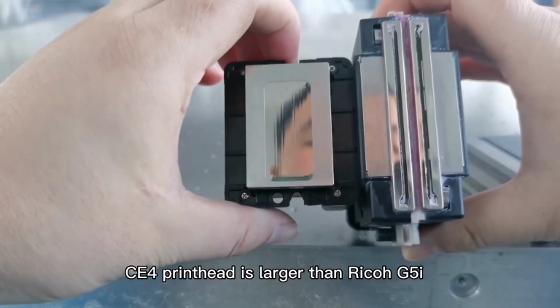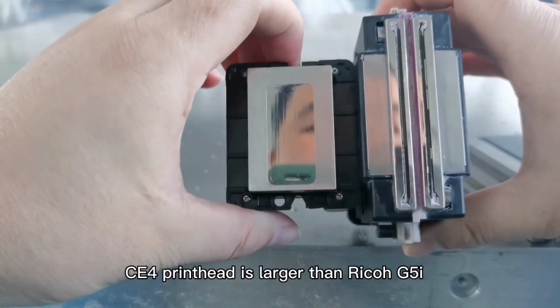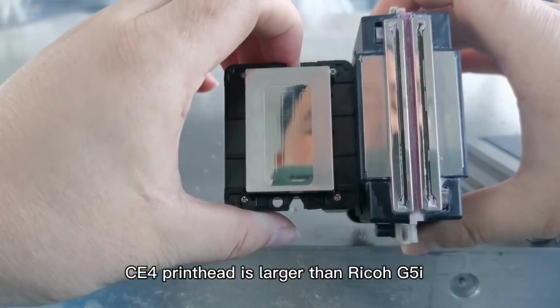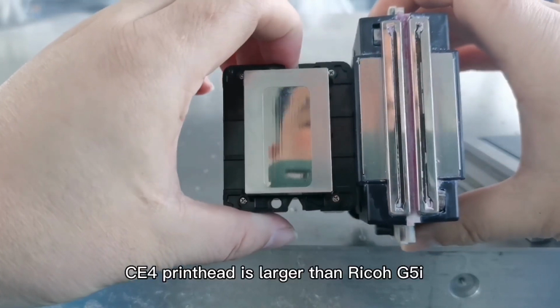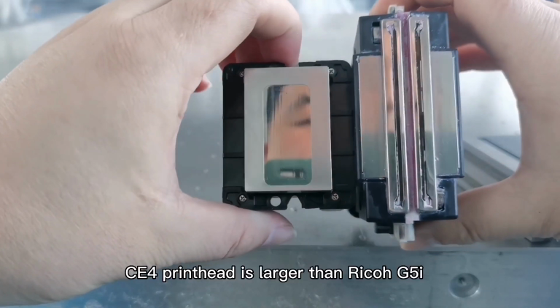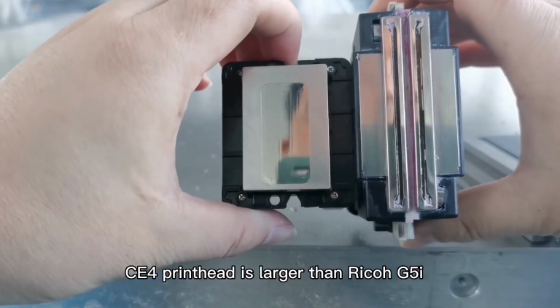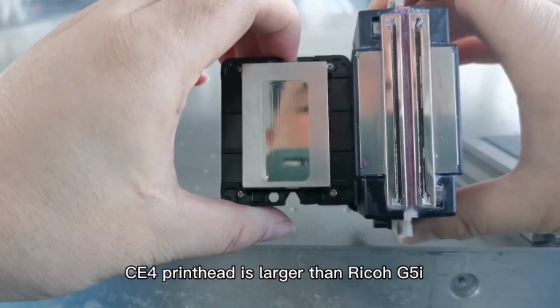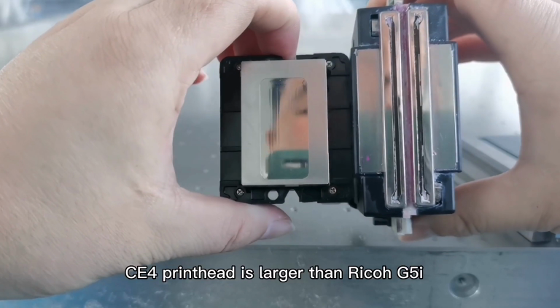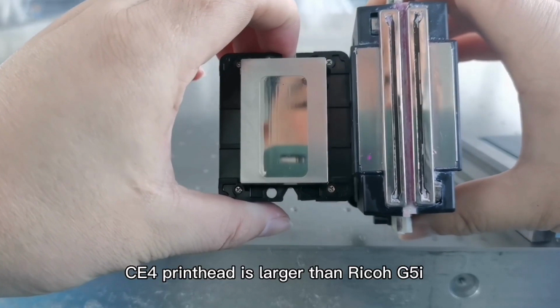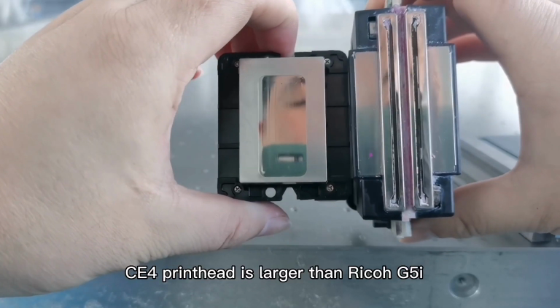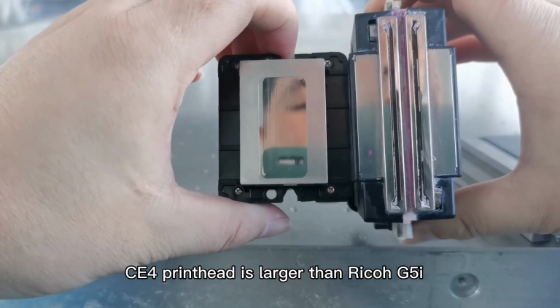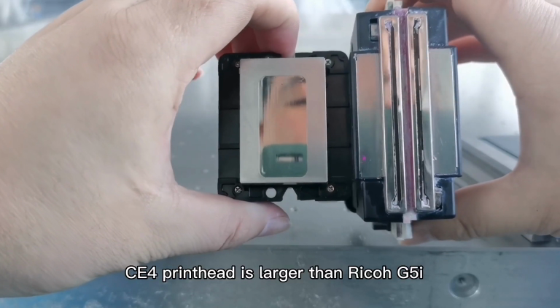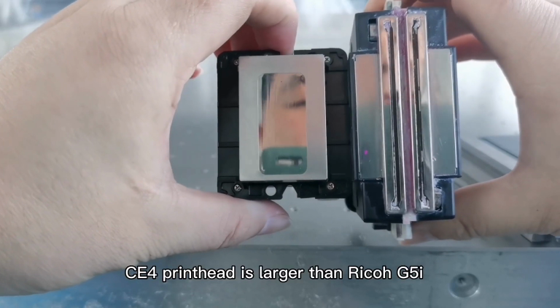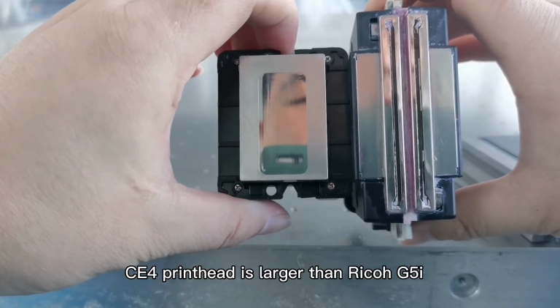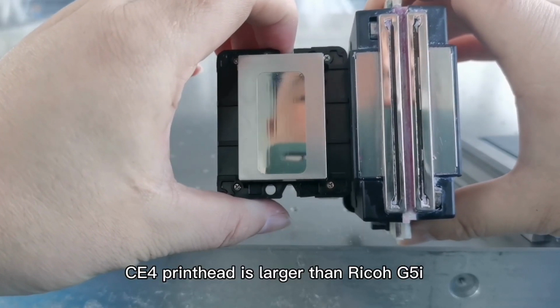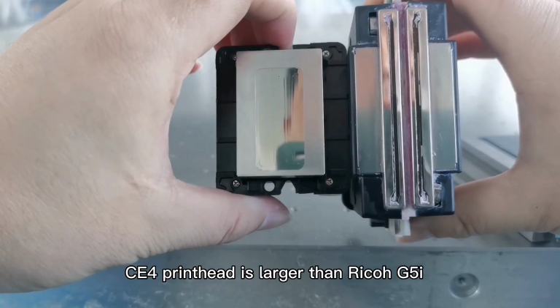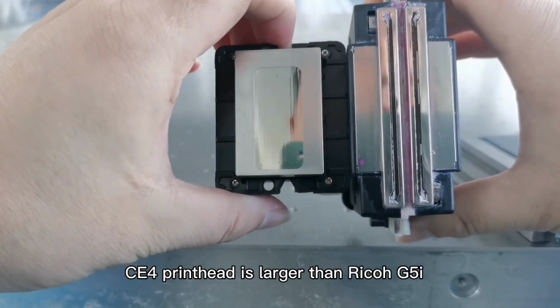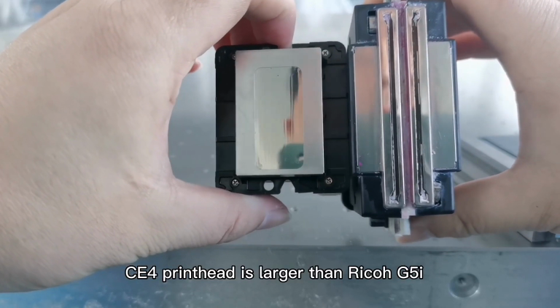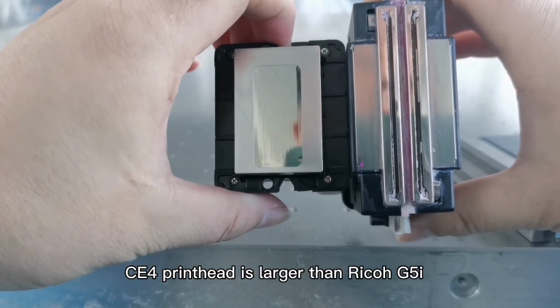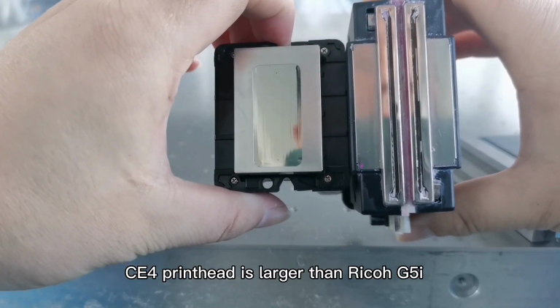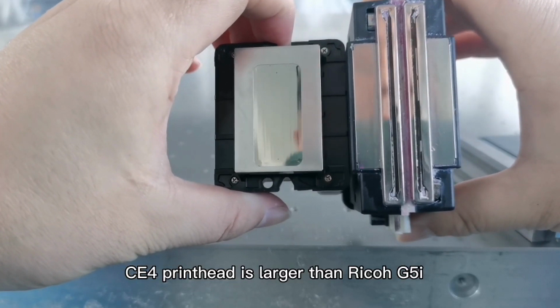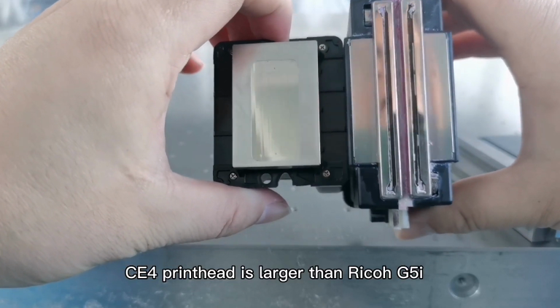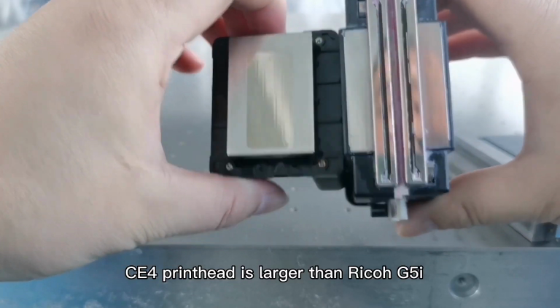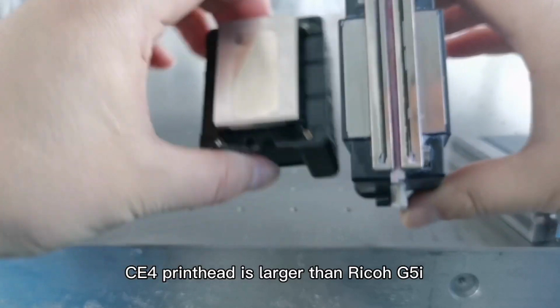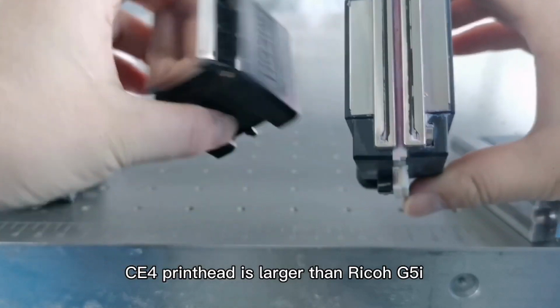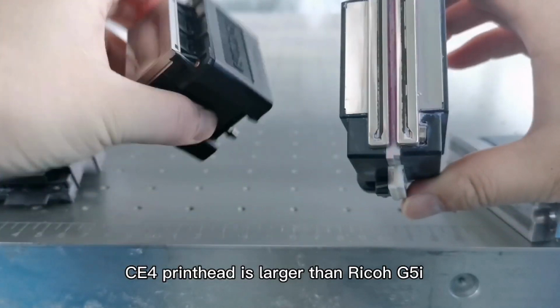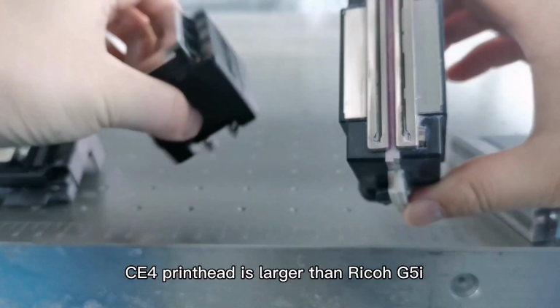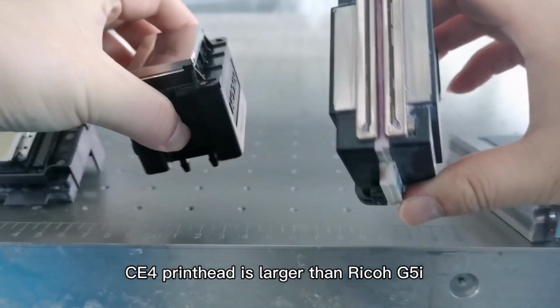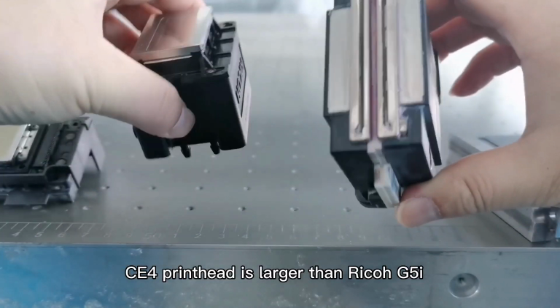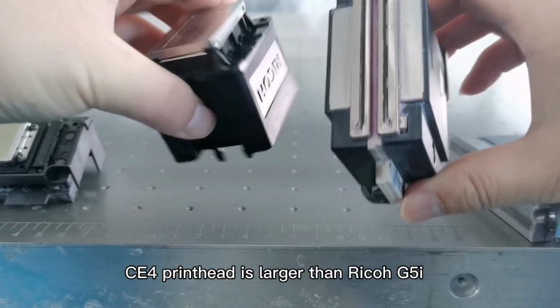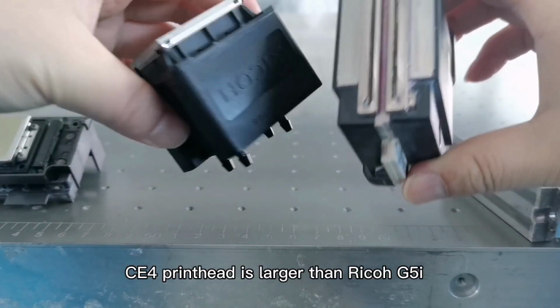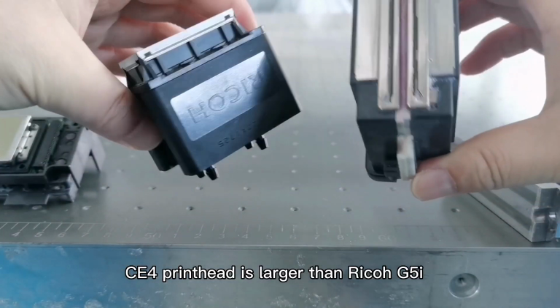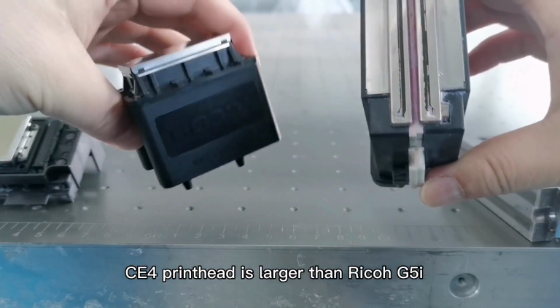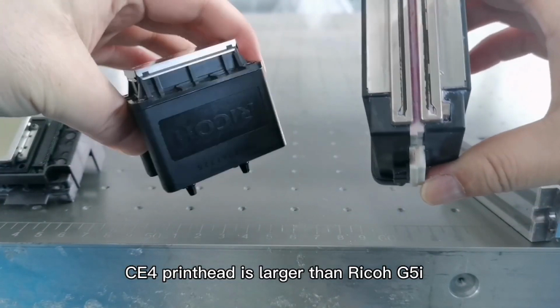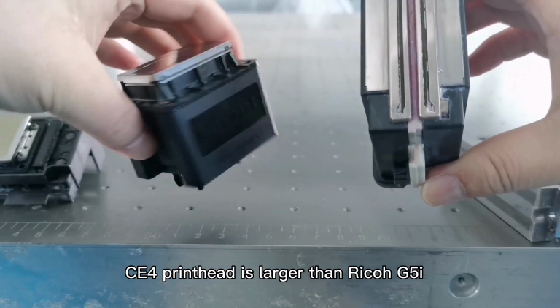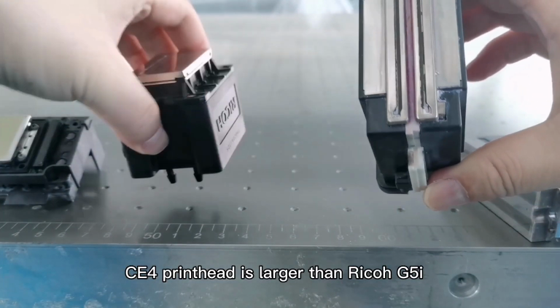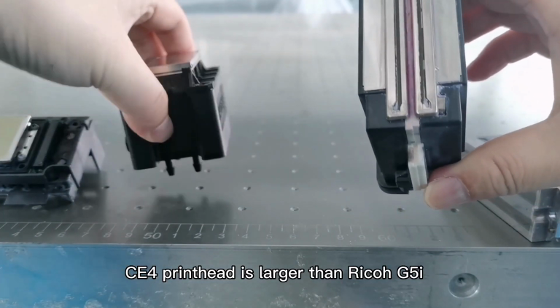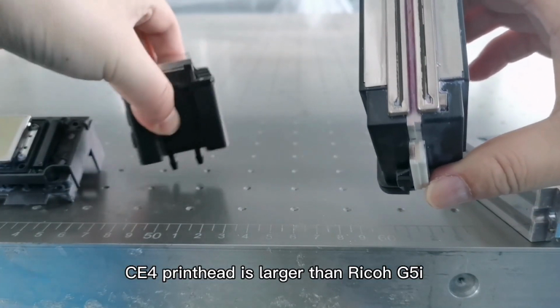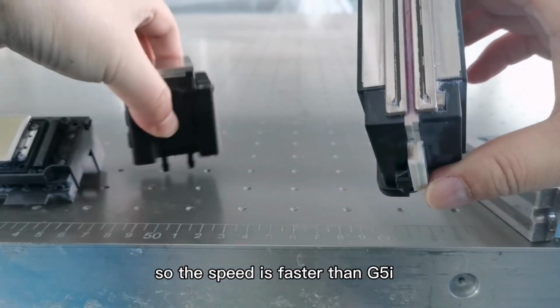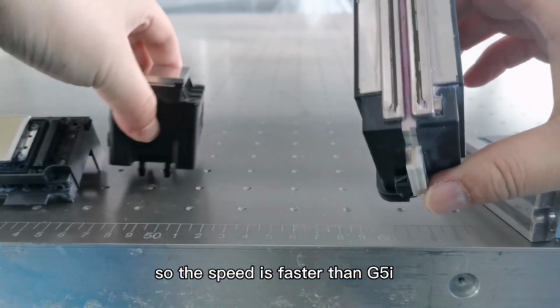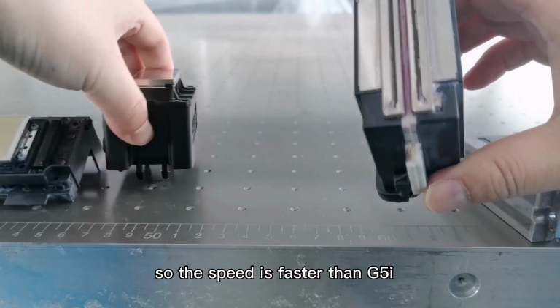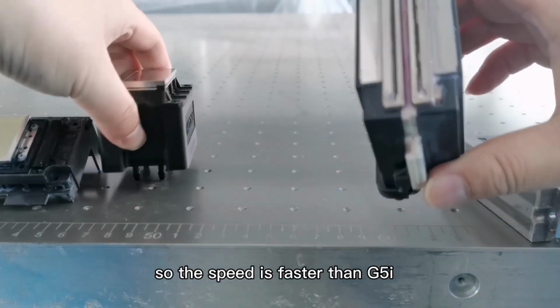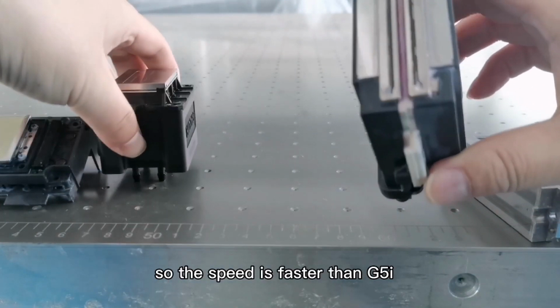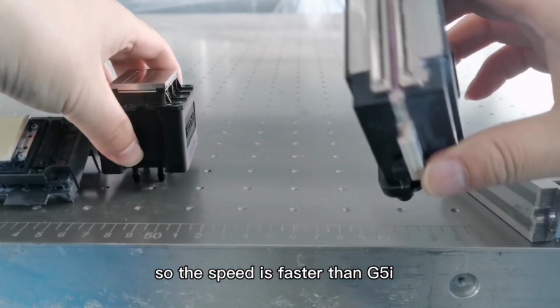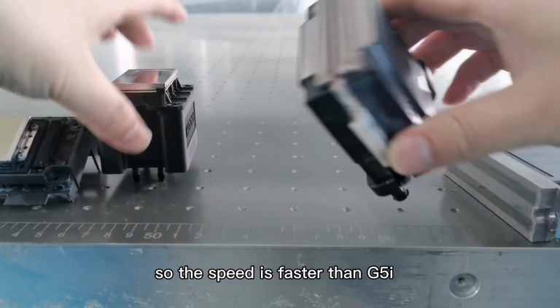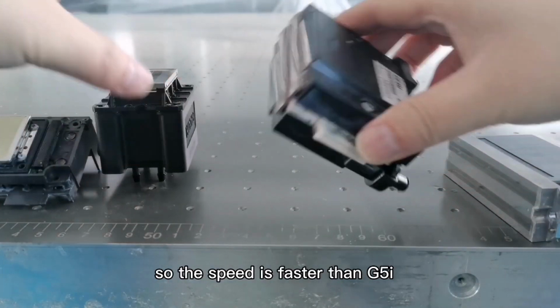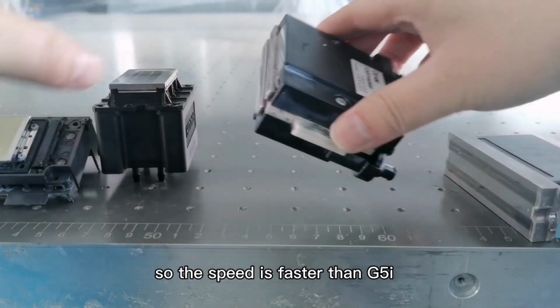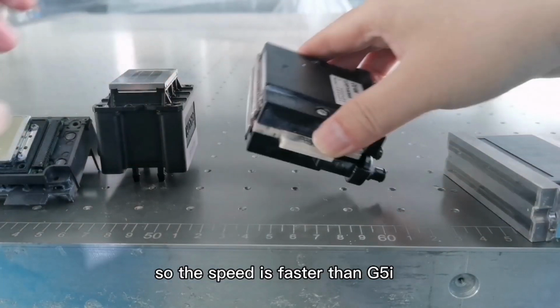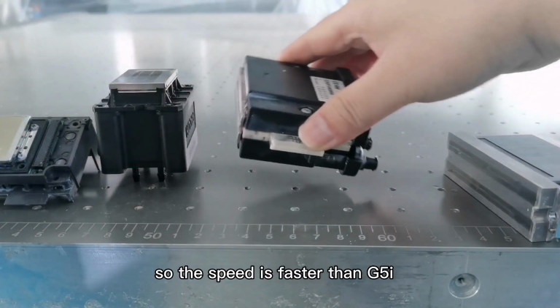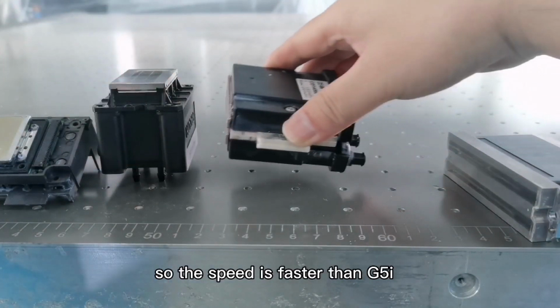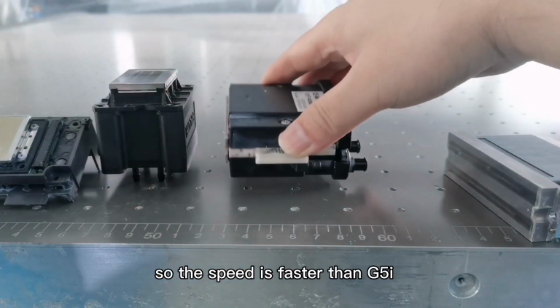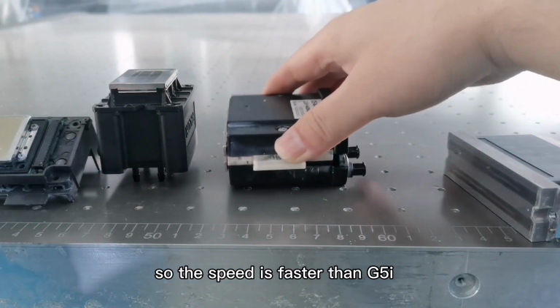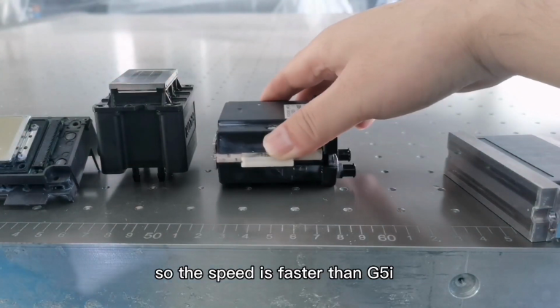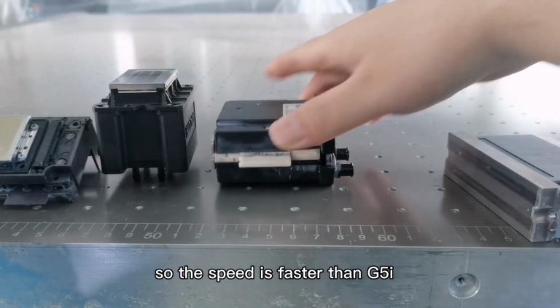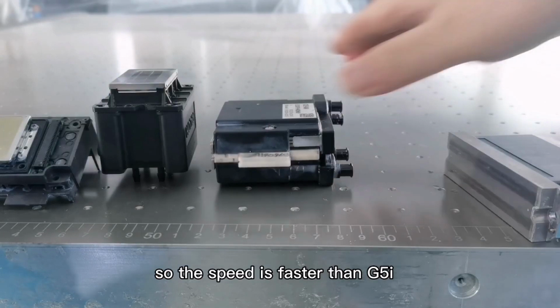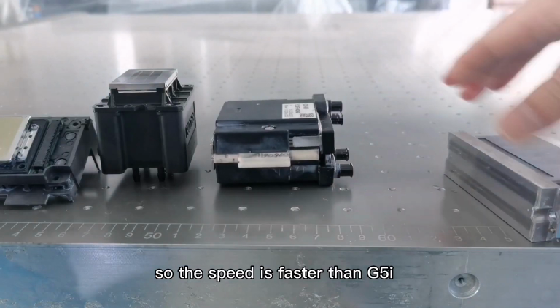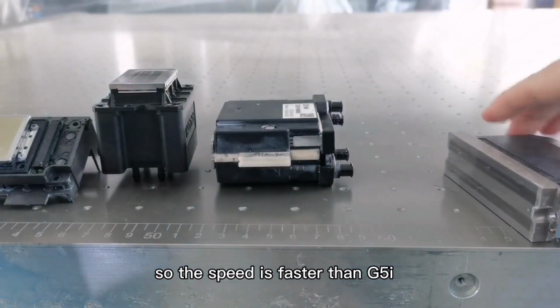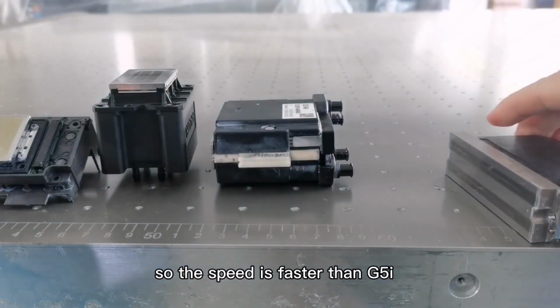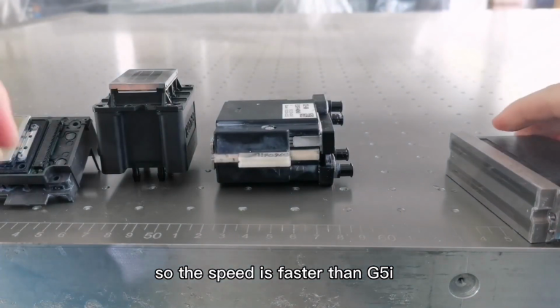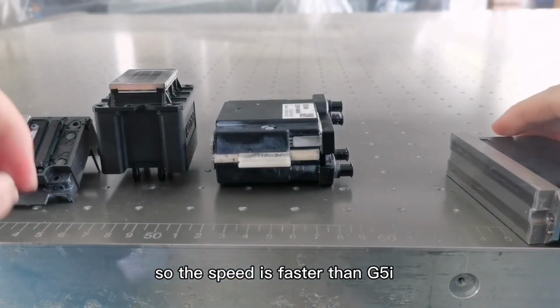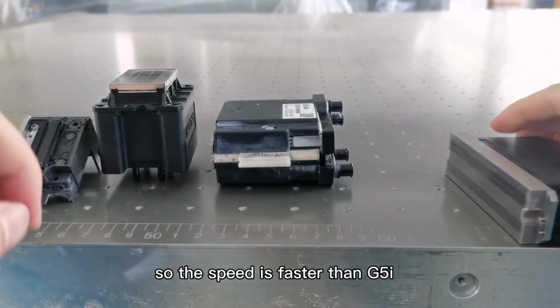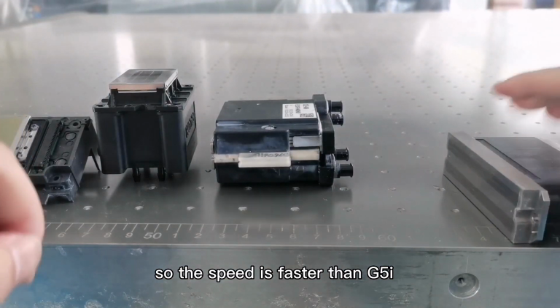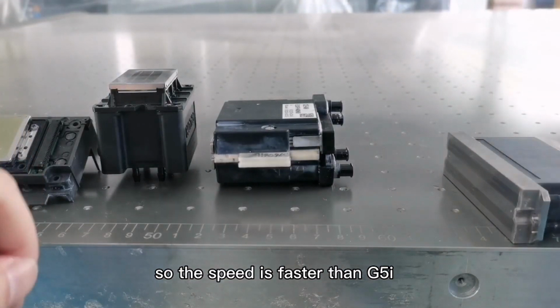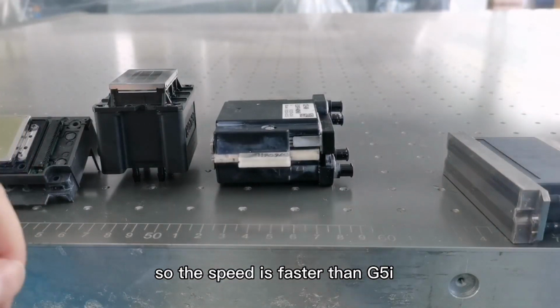The CE4 nozzle is larger than Ricoh G5i, so the speed is faster than G5i.